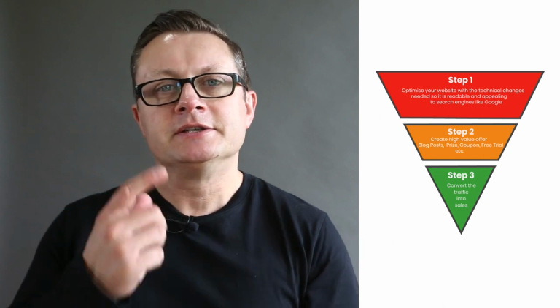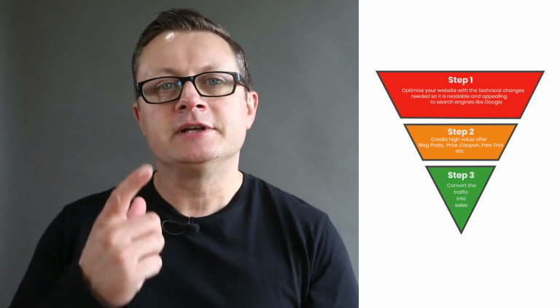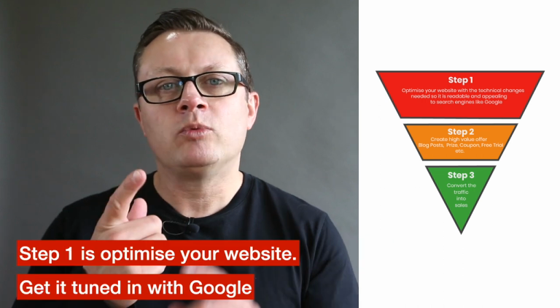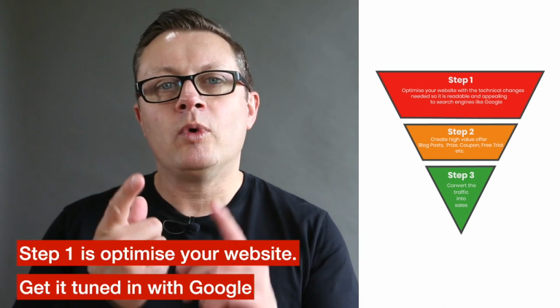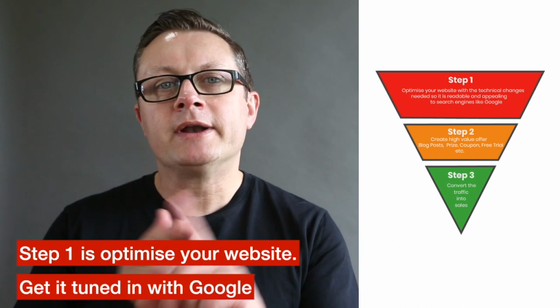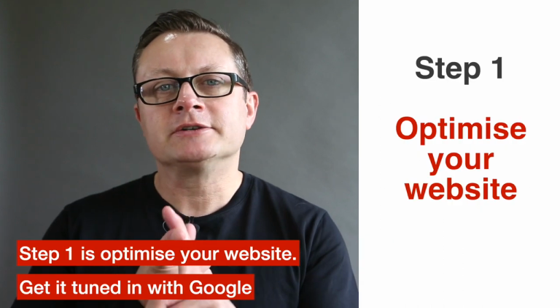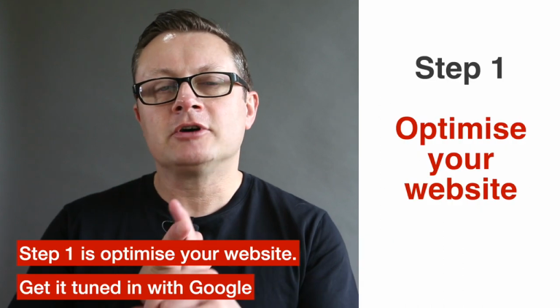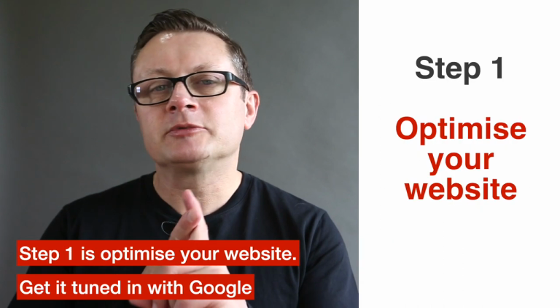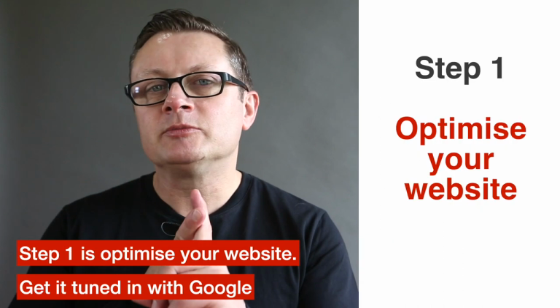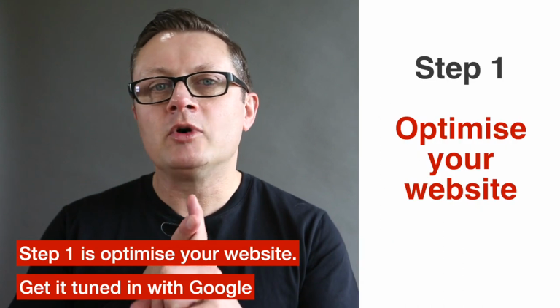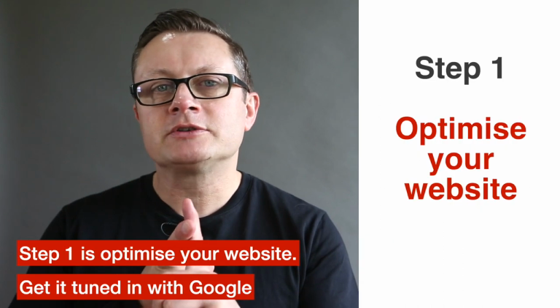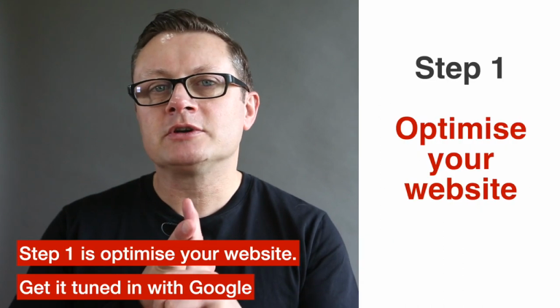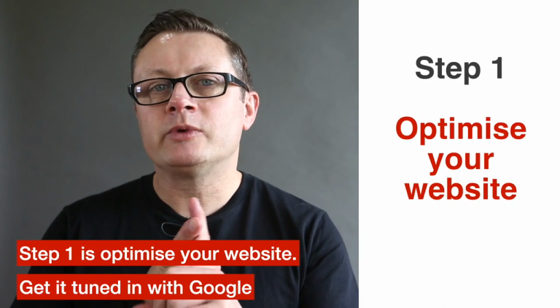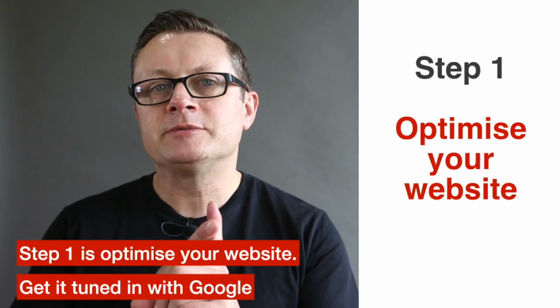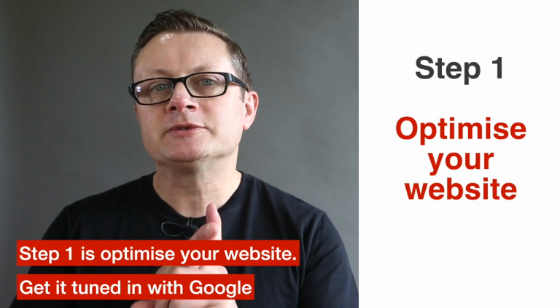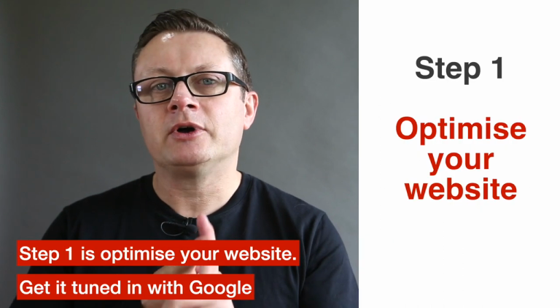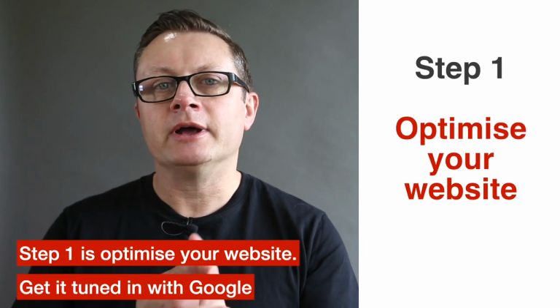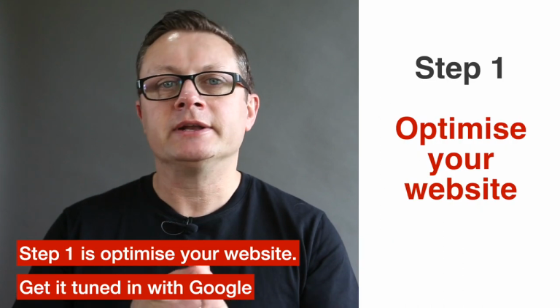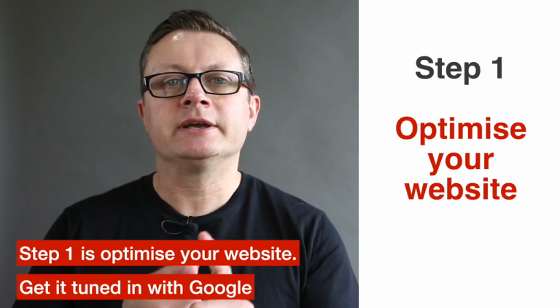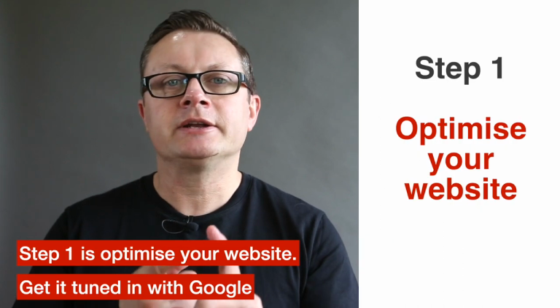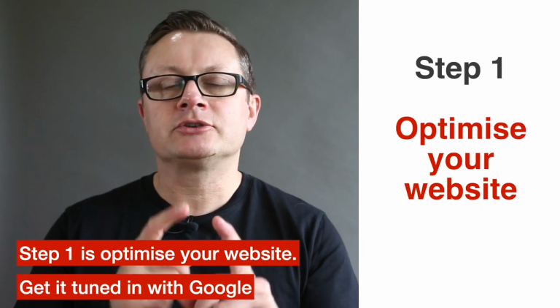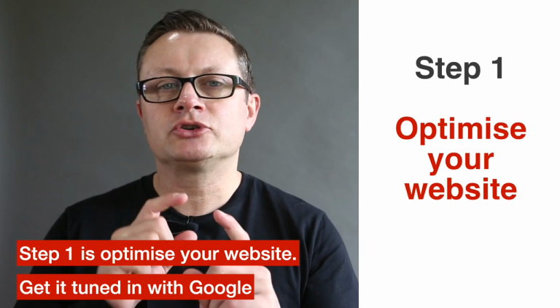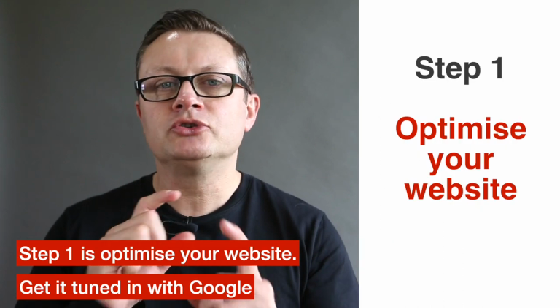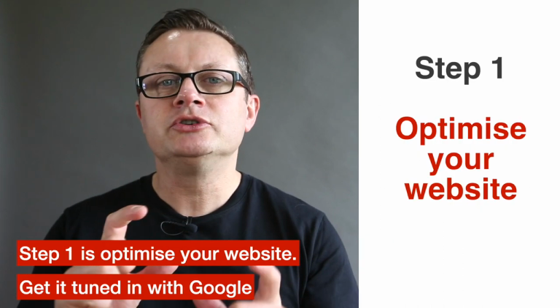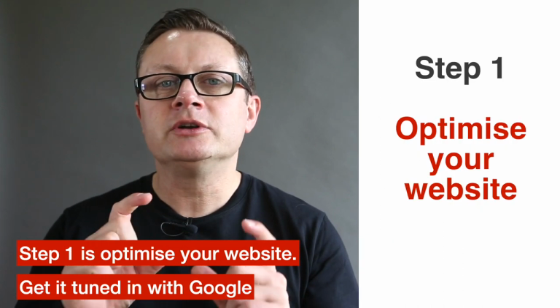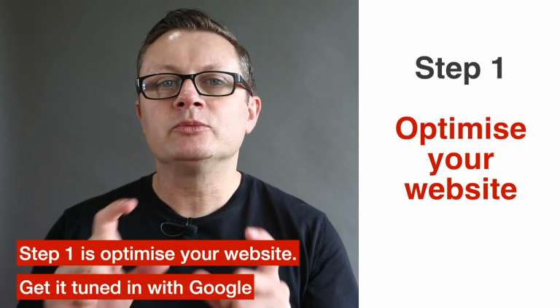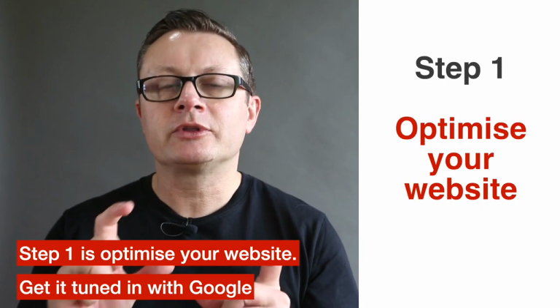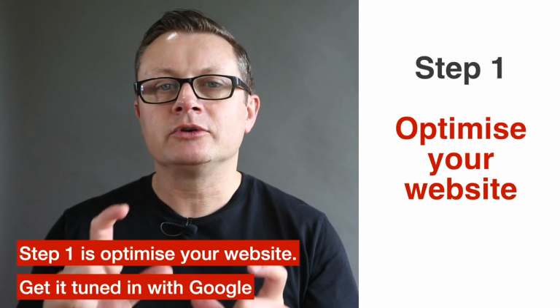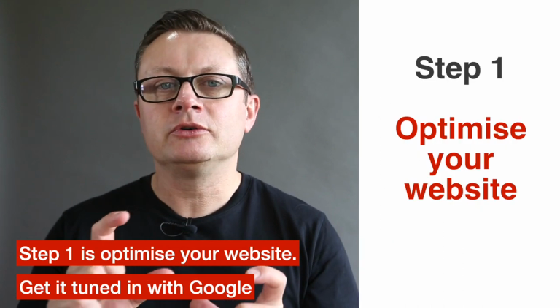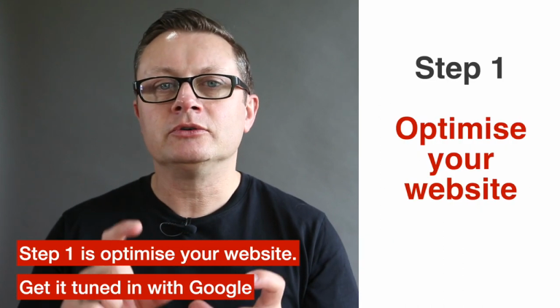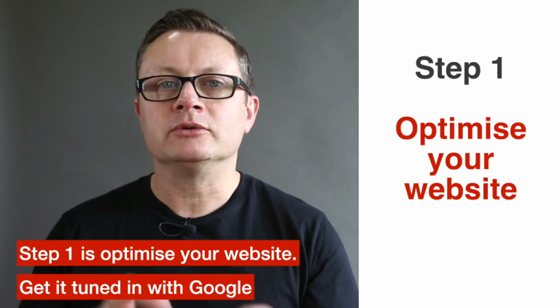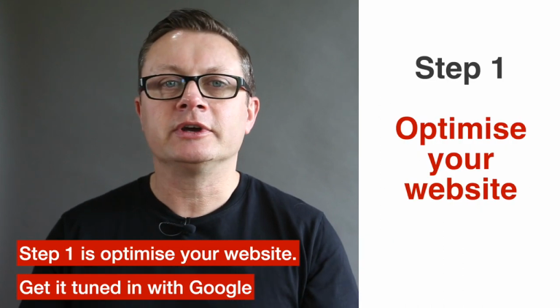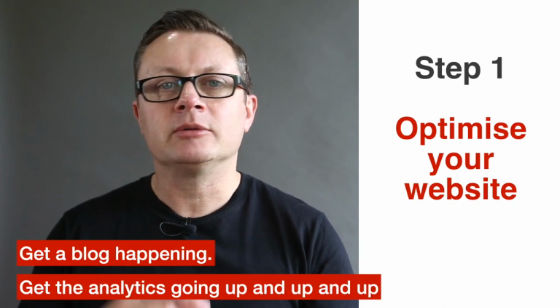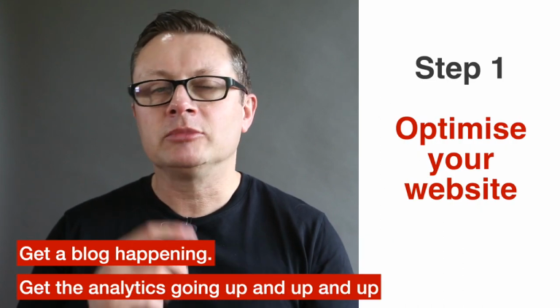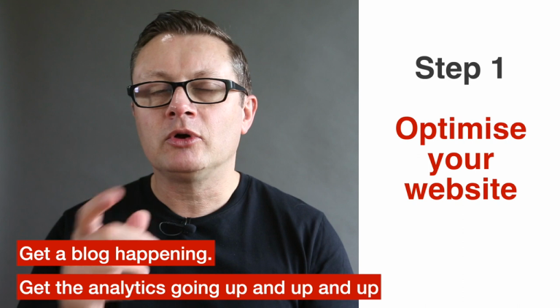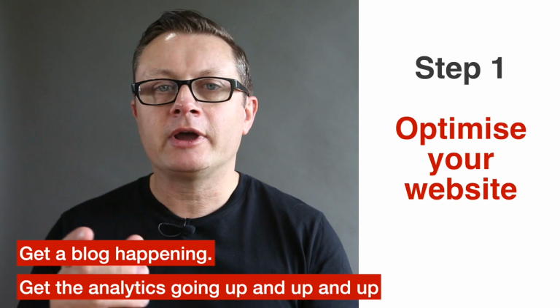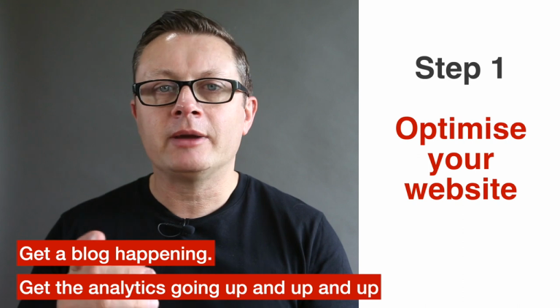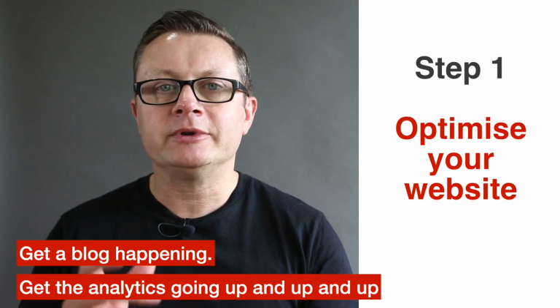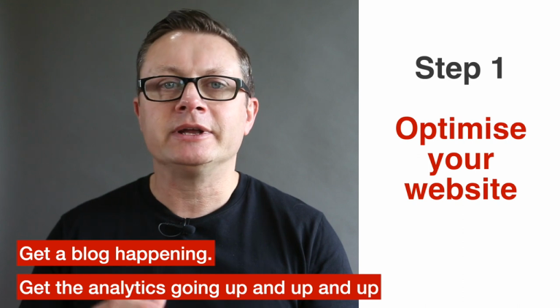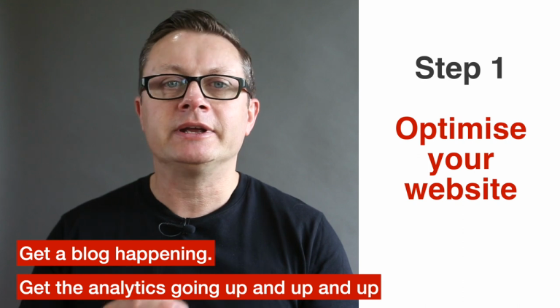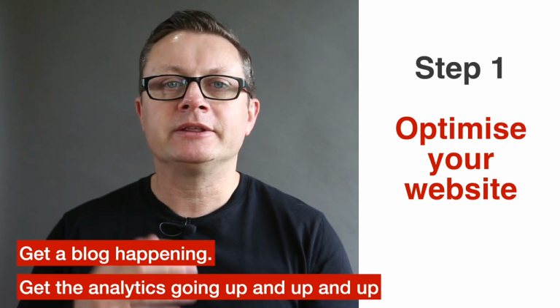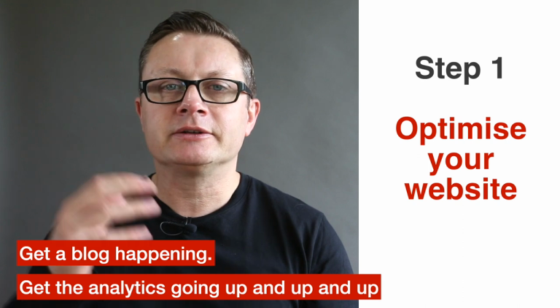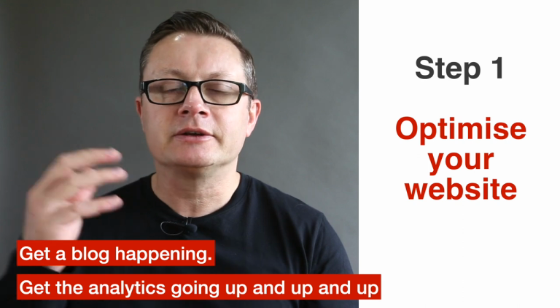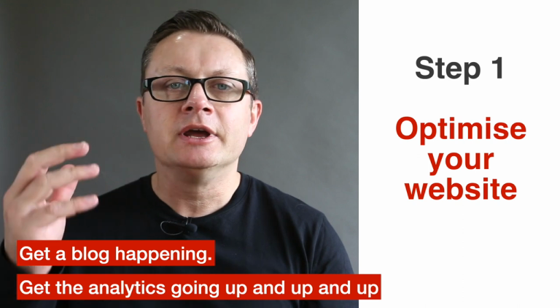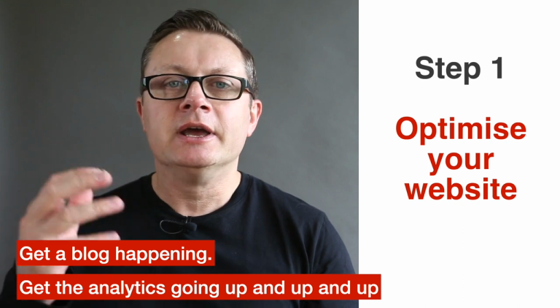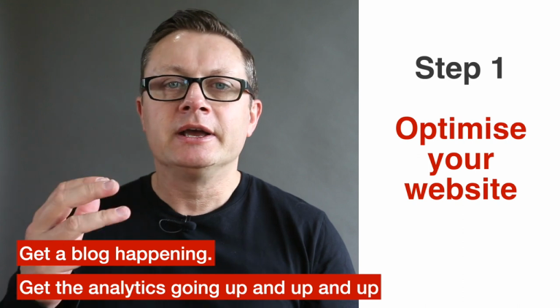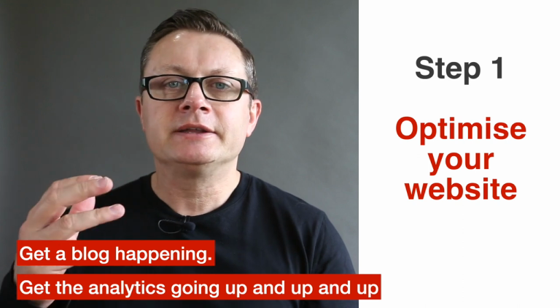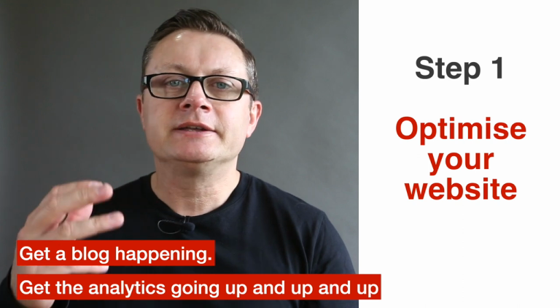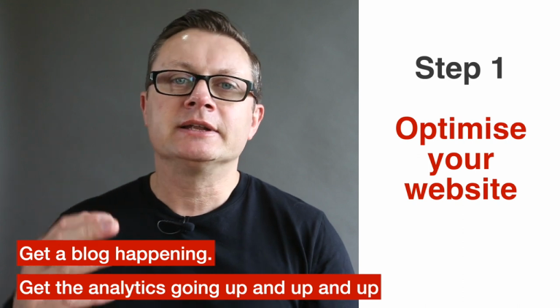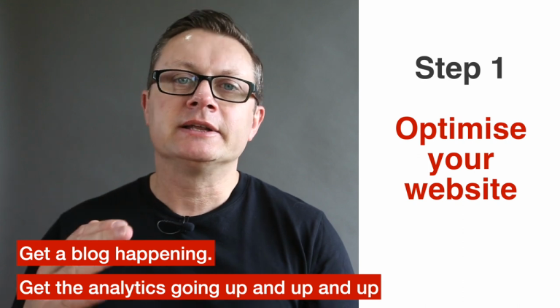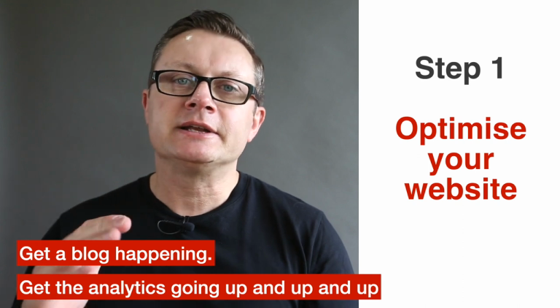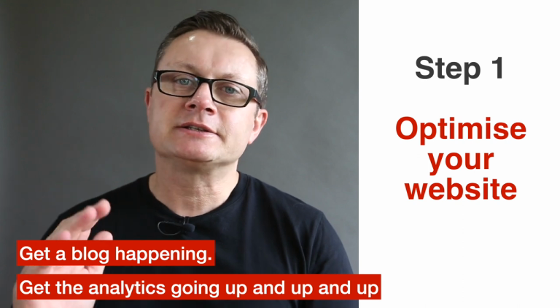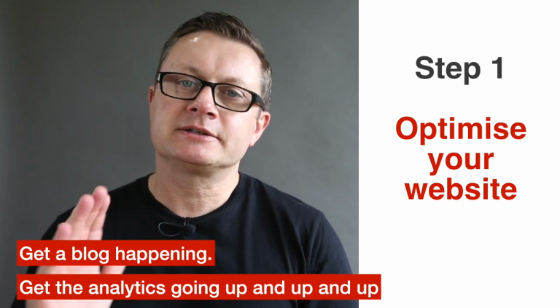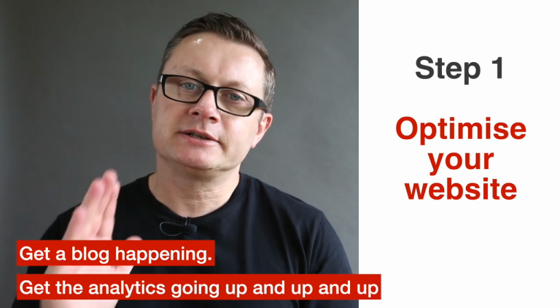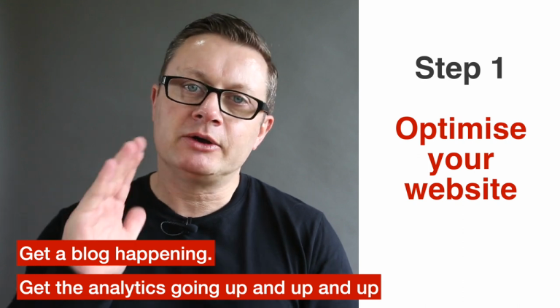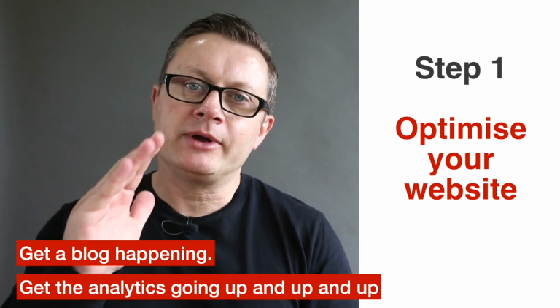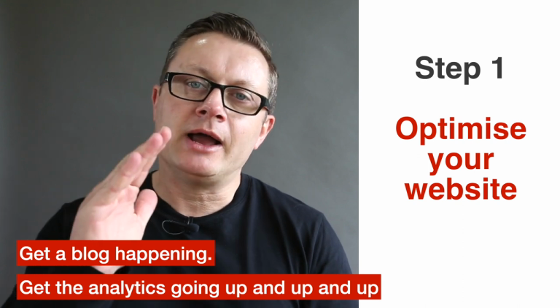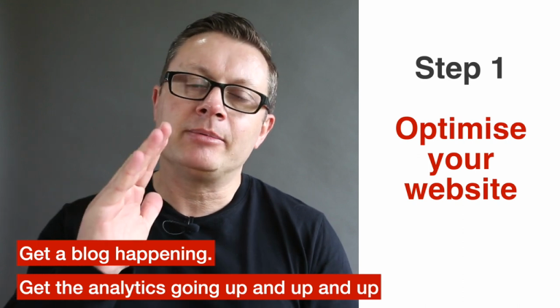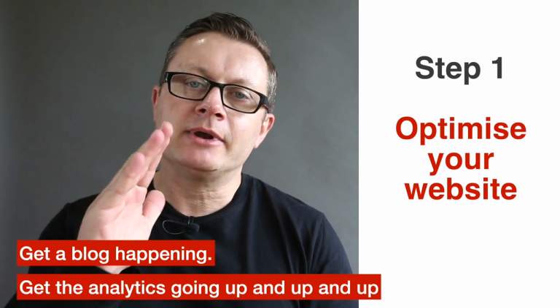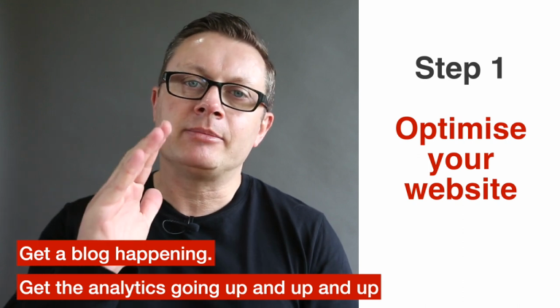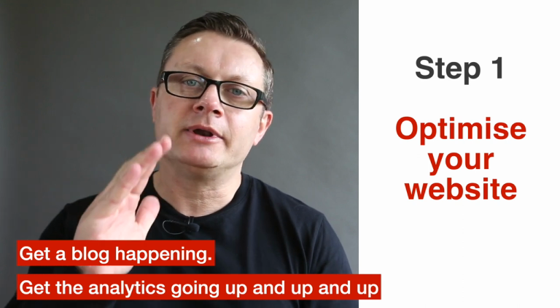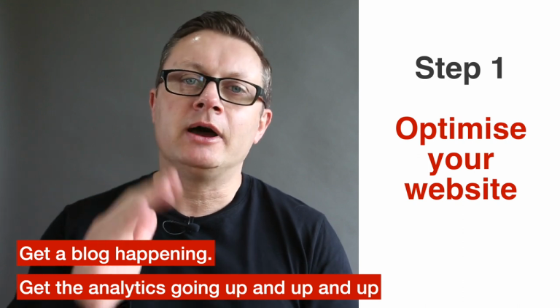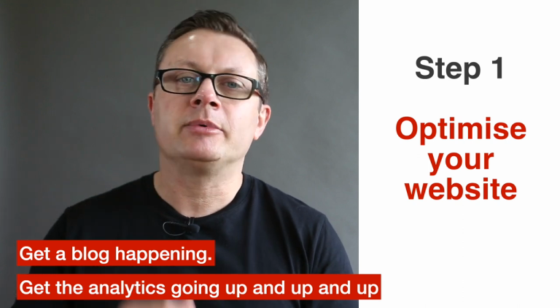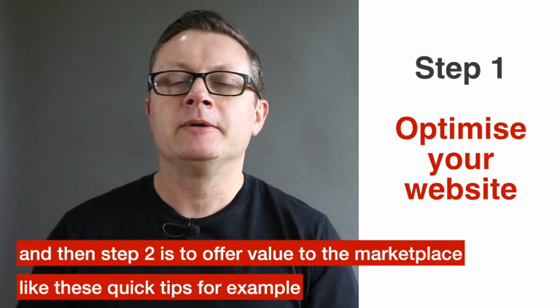Step one is optimize your website, get it tuned in with Google, get a blog happening, get the analytics going up and up and up.